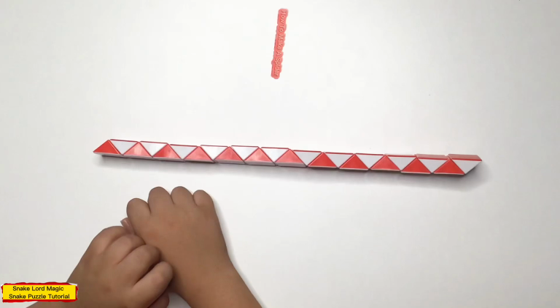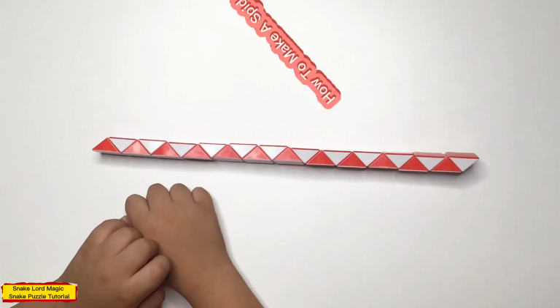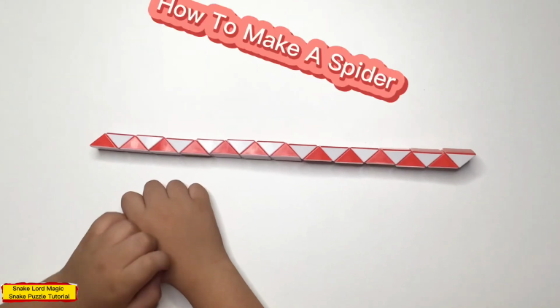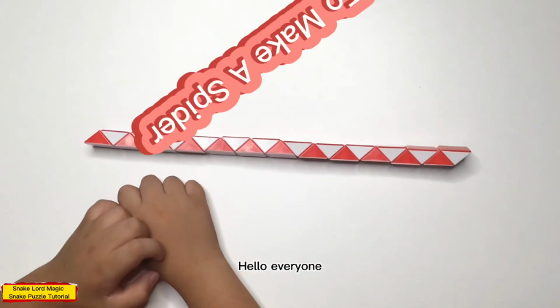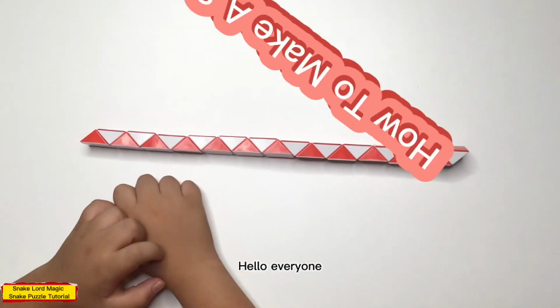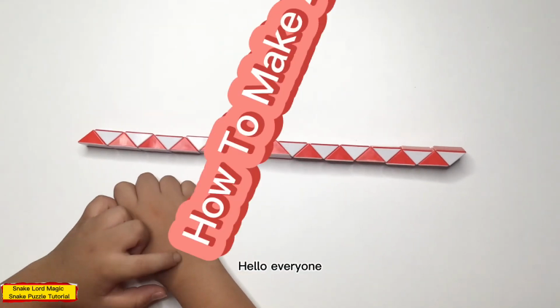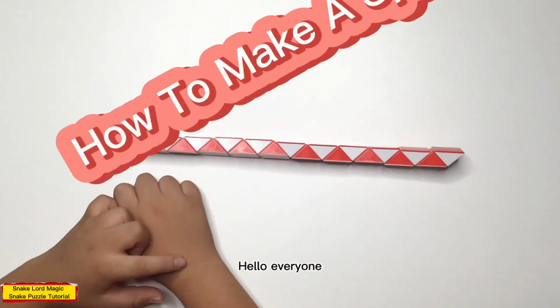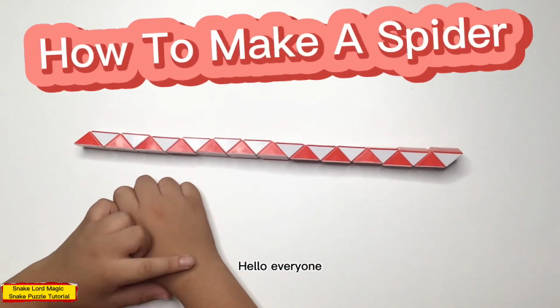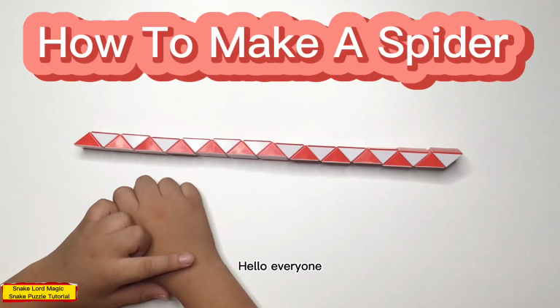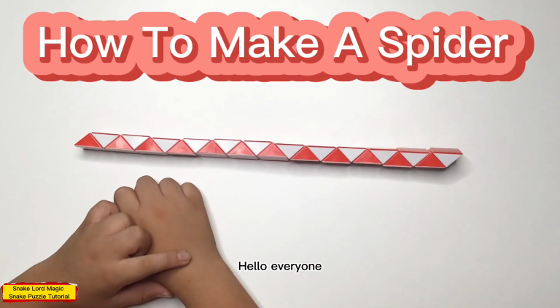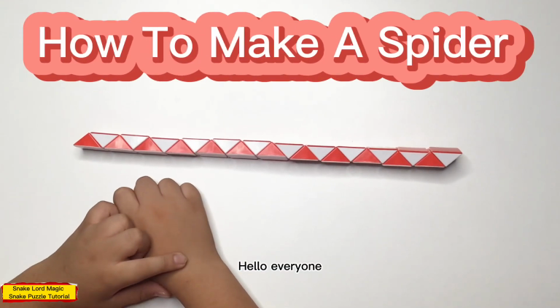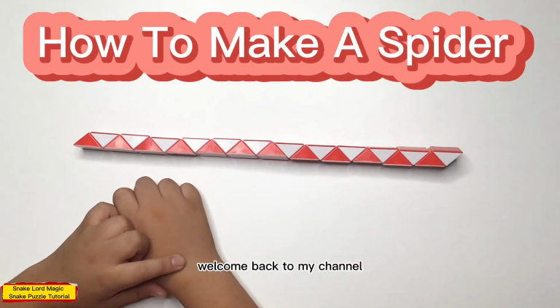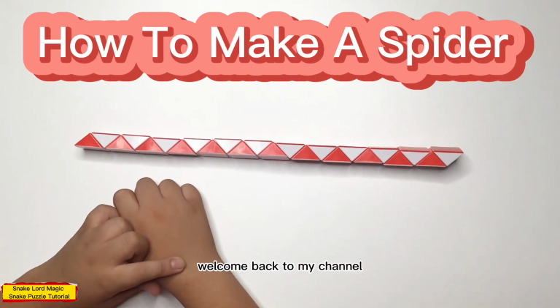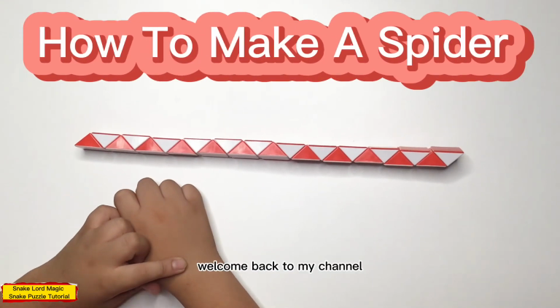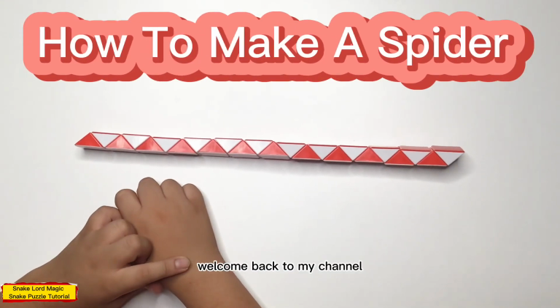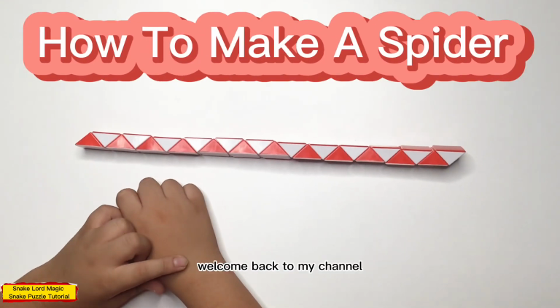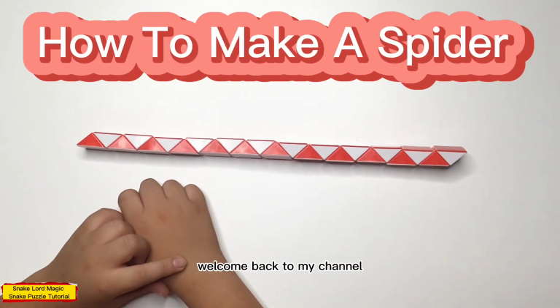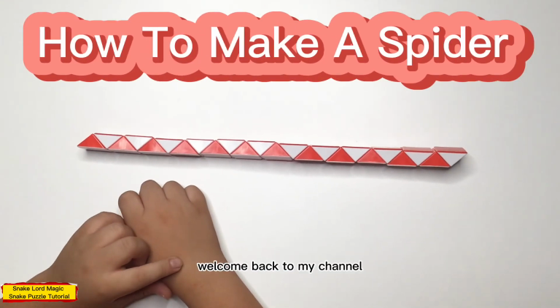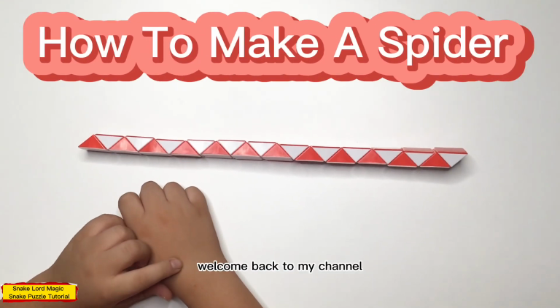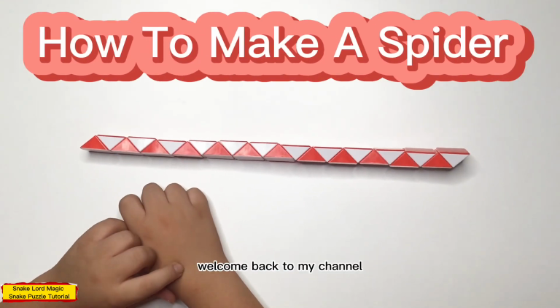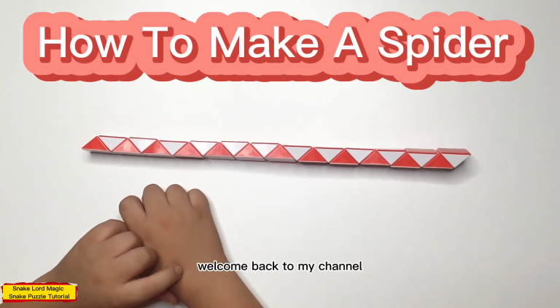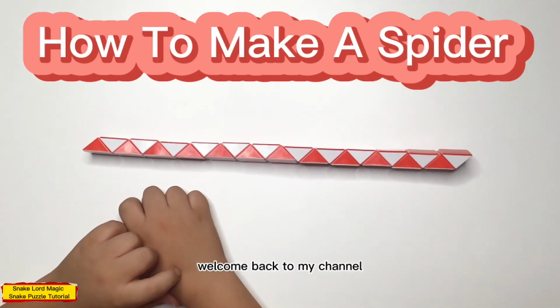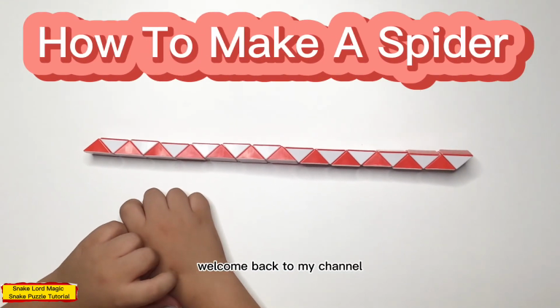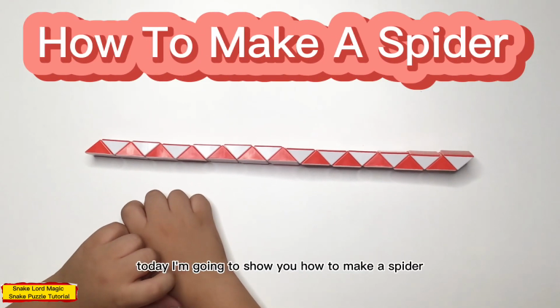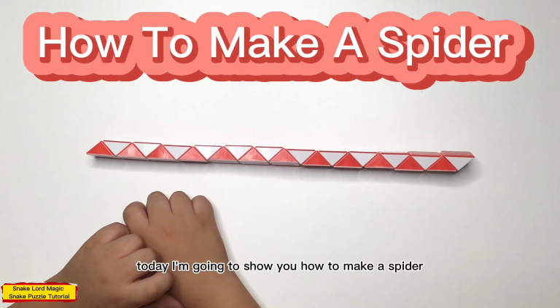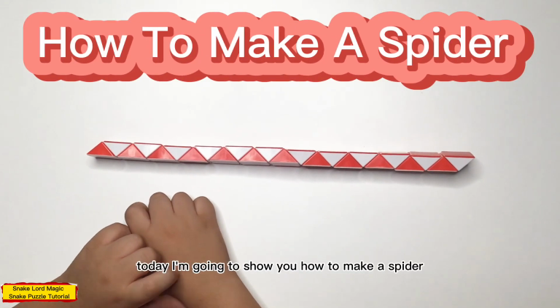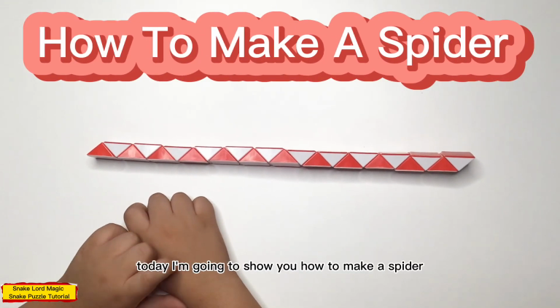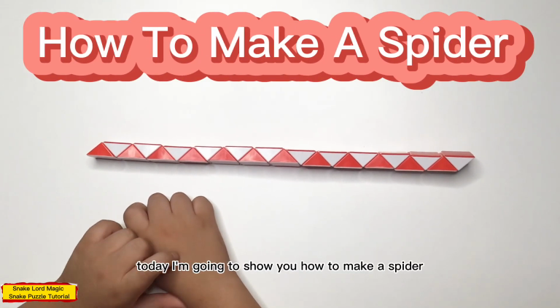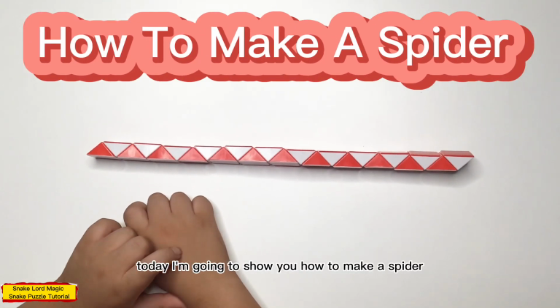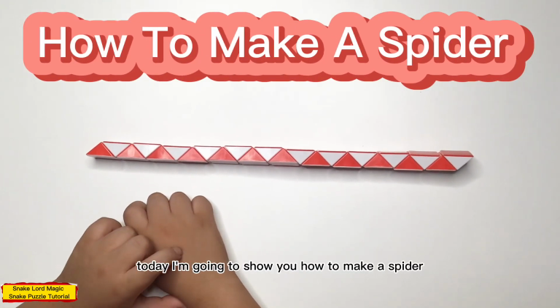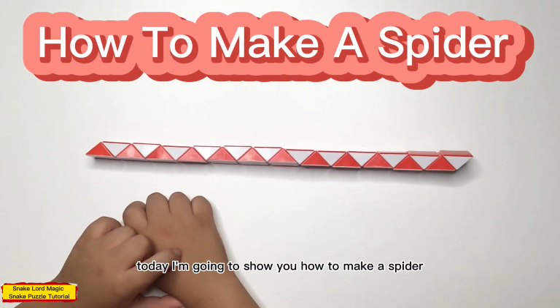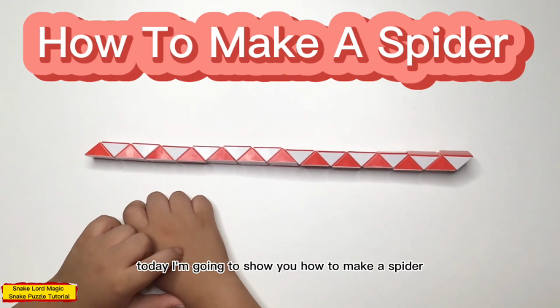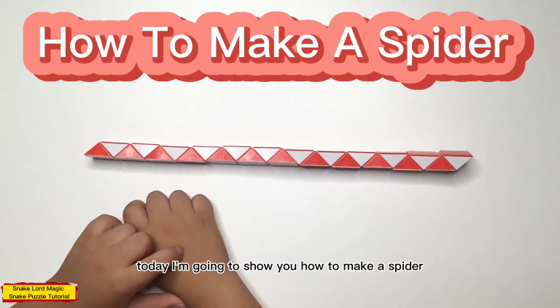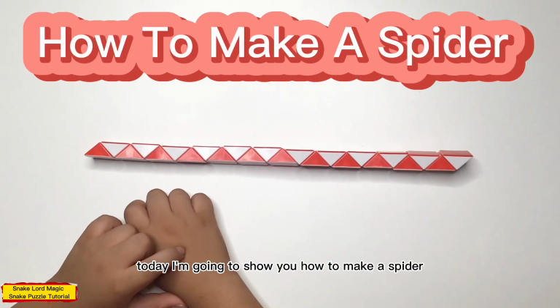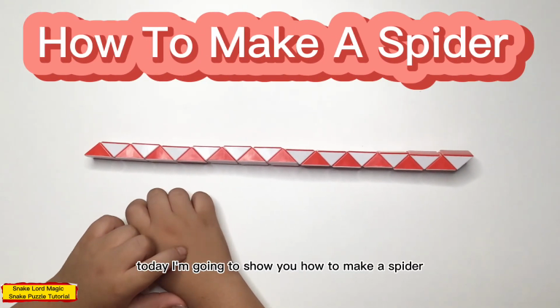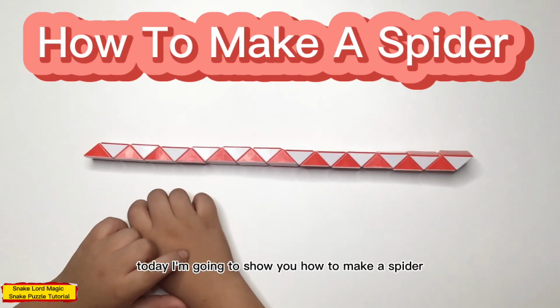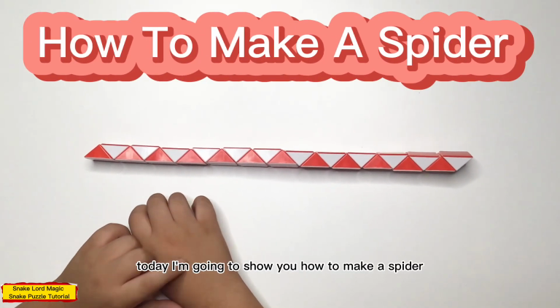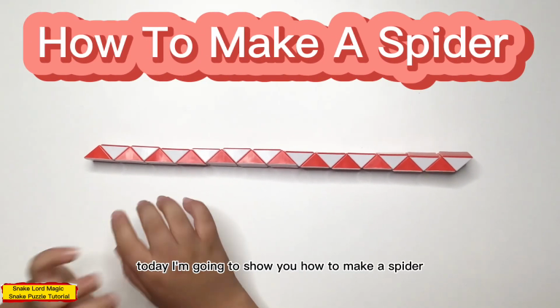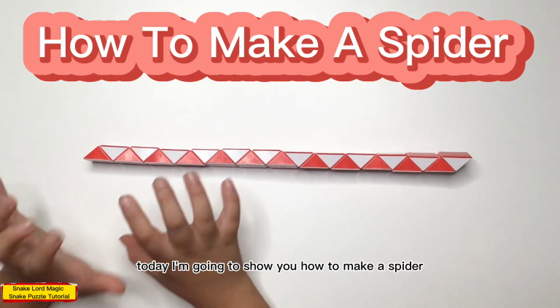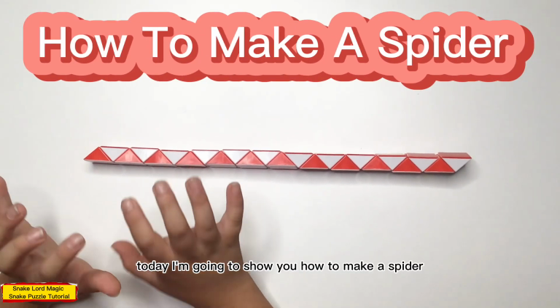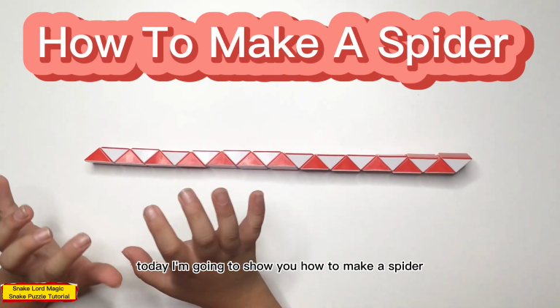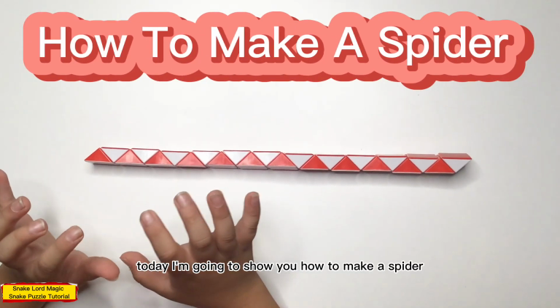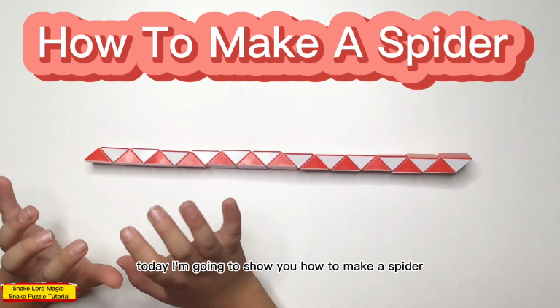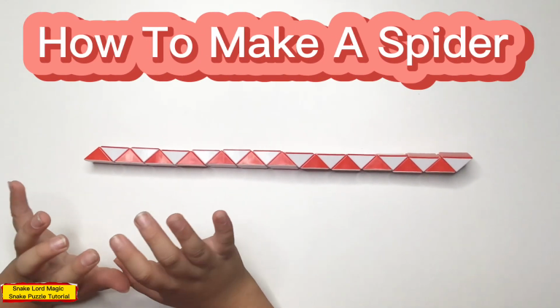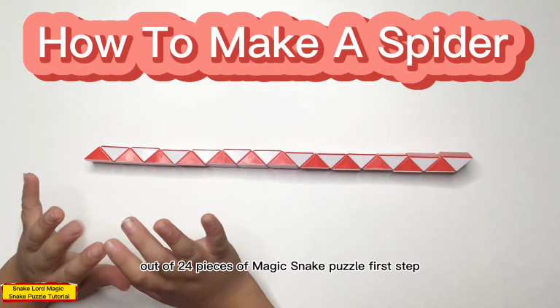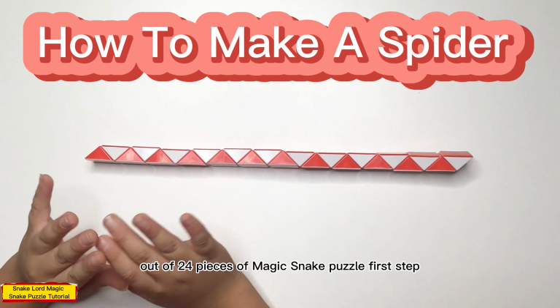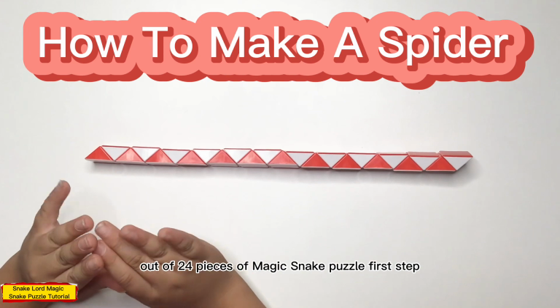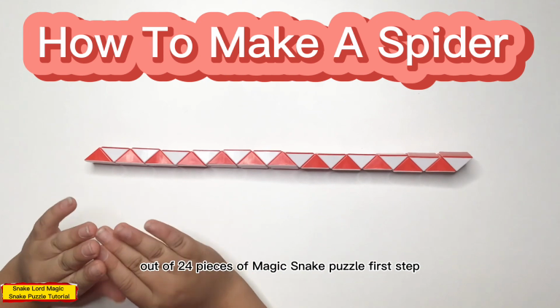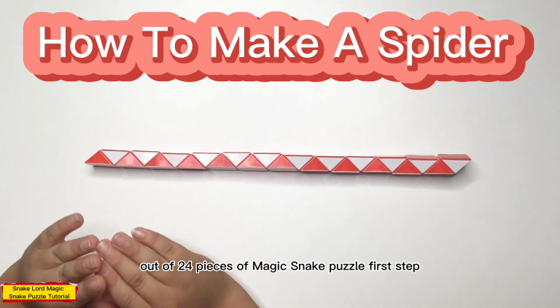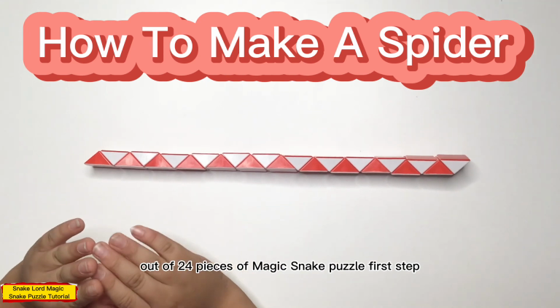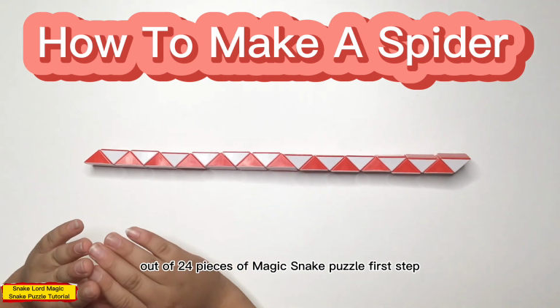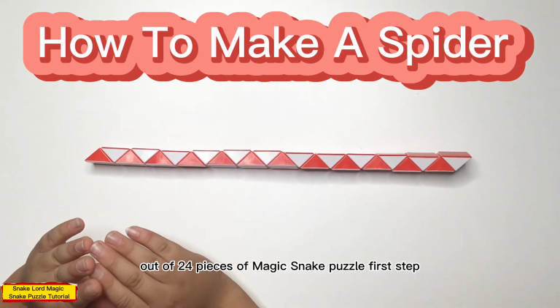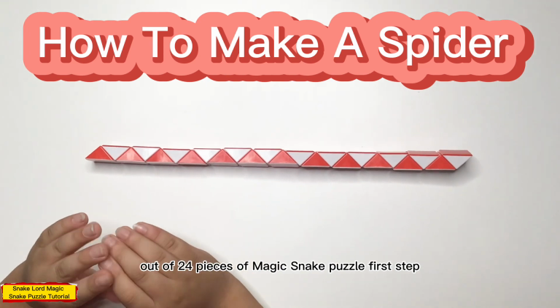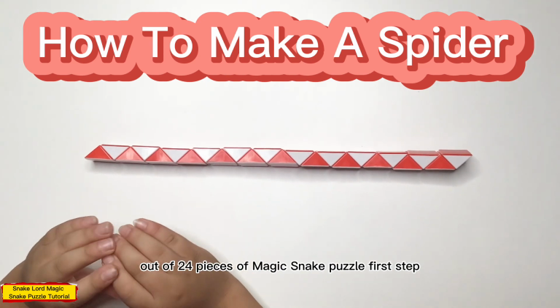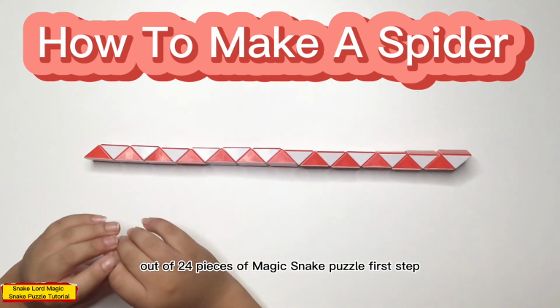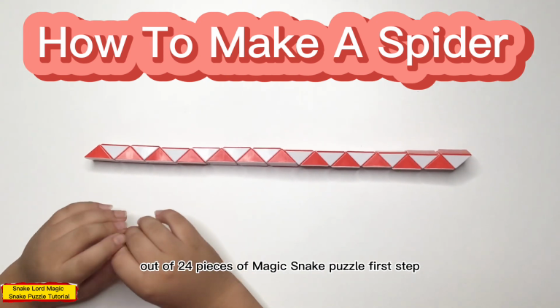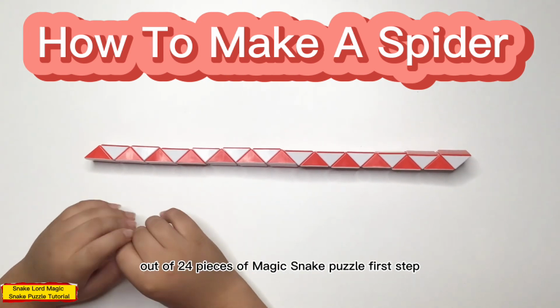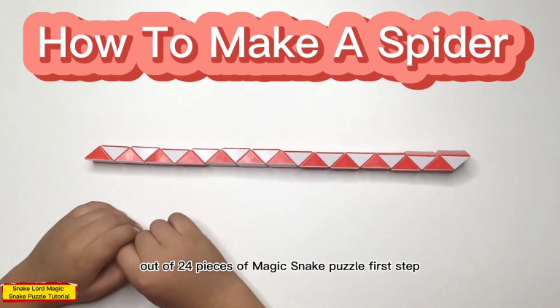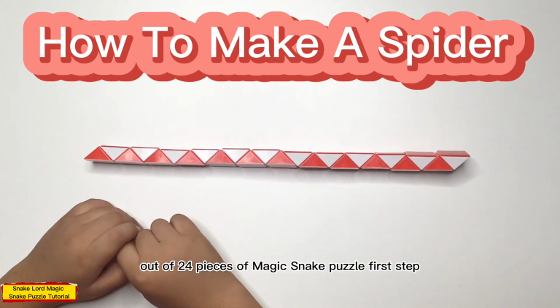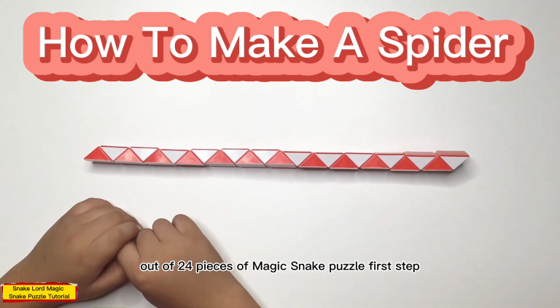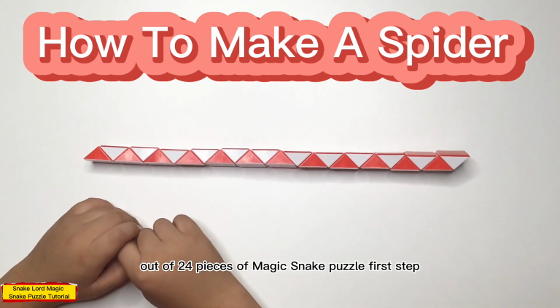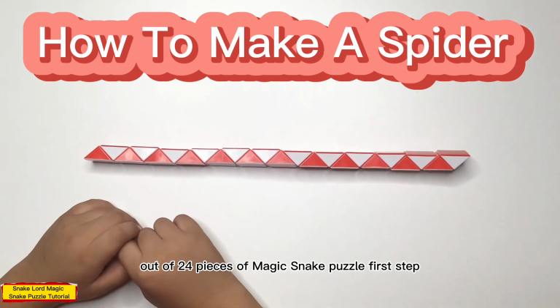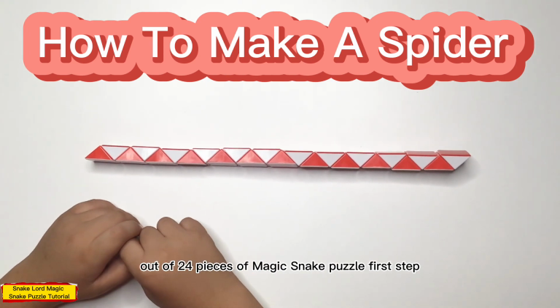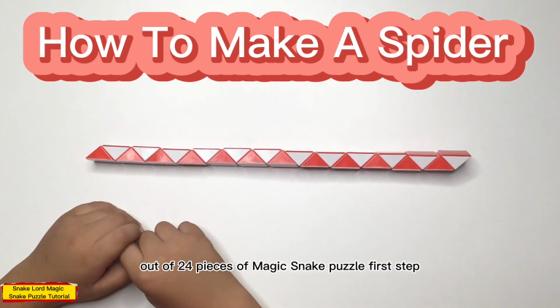Hello everyone, welcome back to my channel. Today I'm going to show you how to make a spider out of 24 pieces of magic snake puzzle.